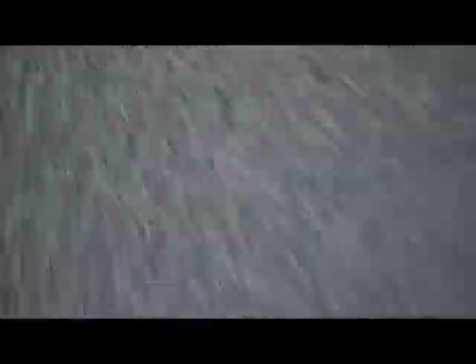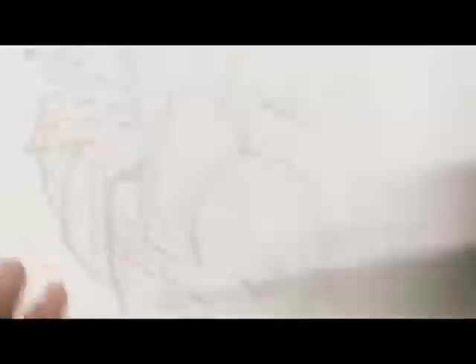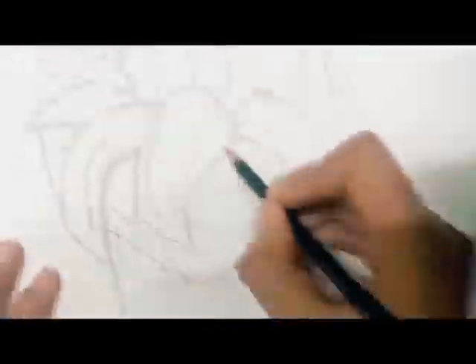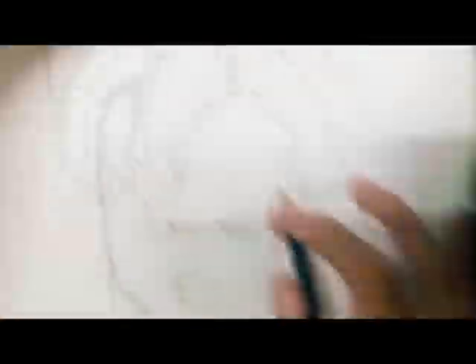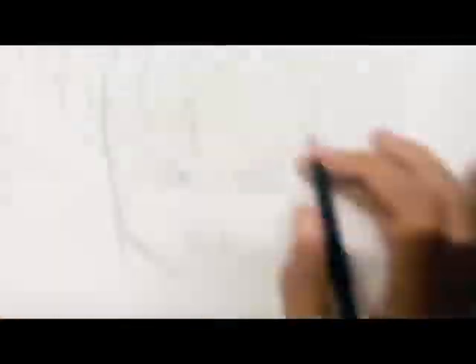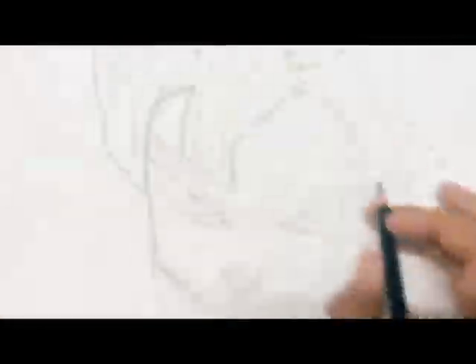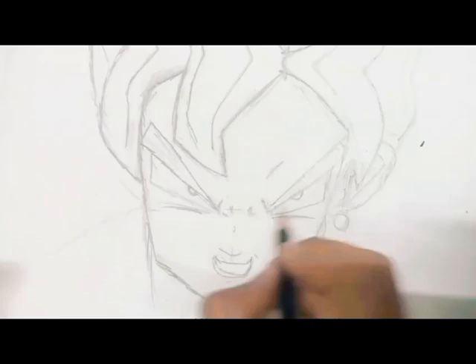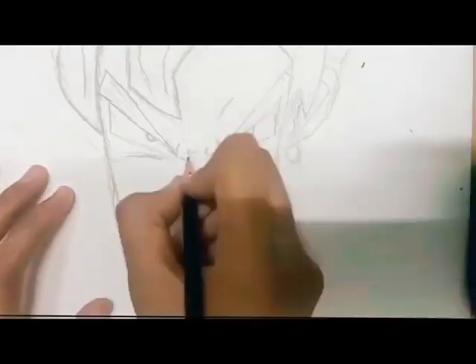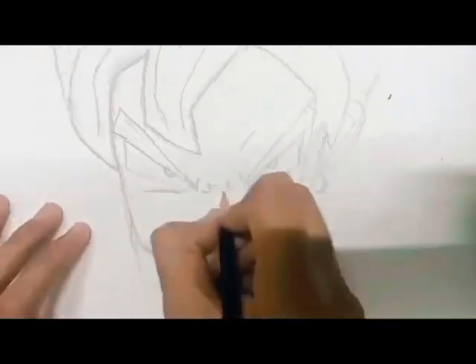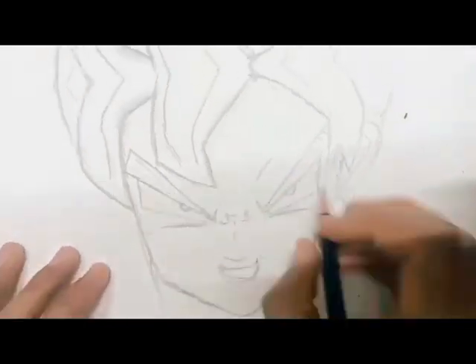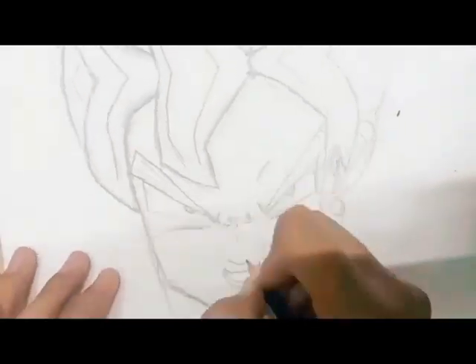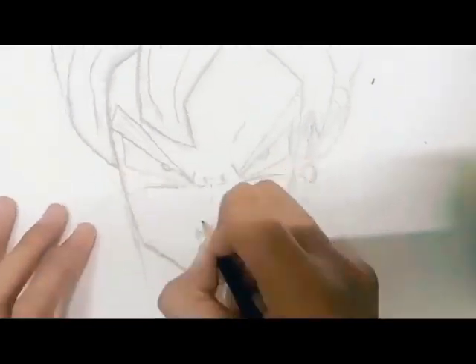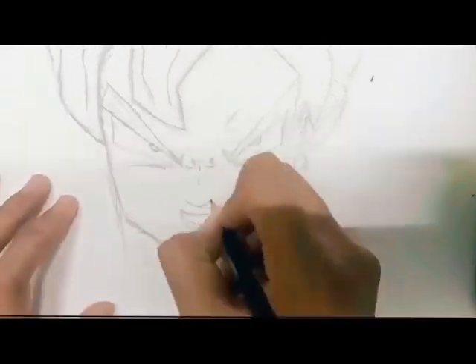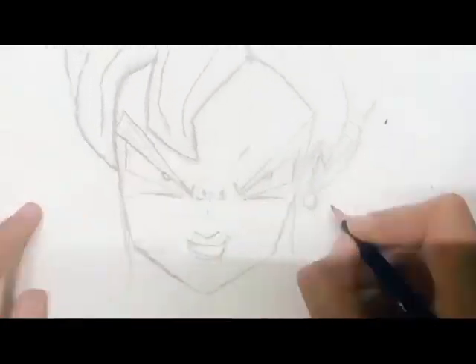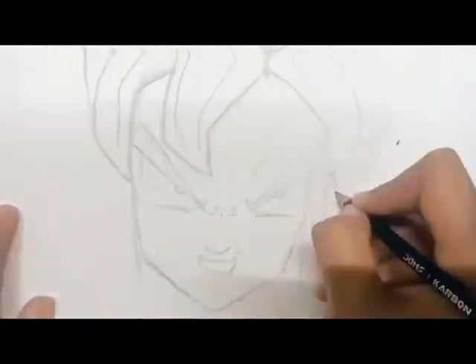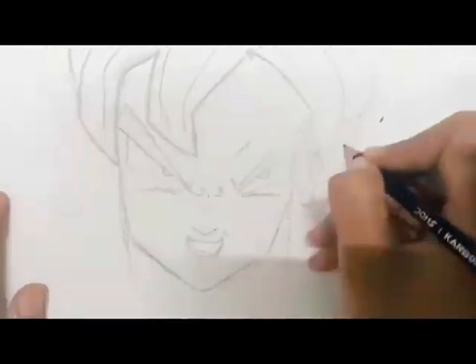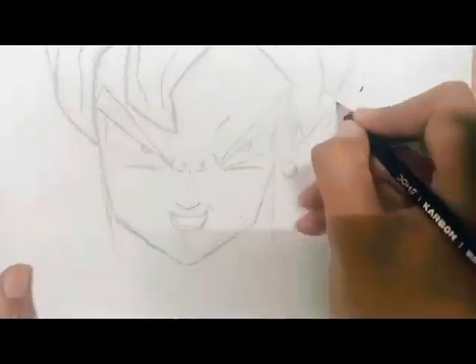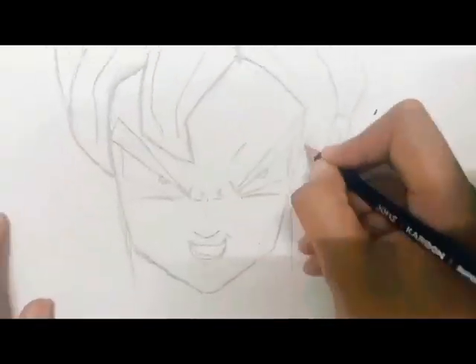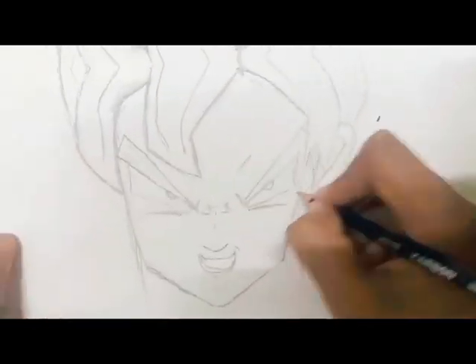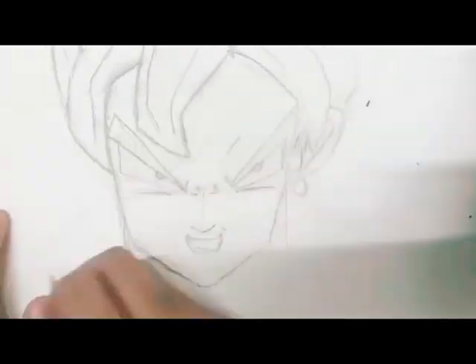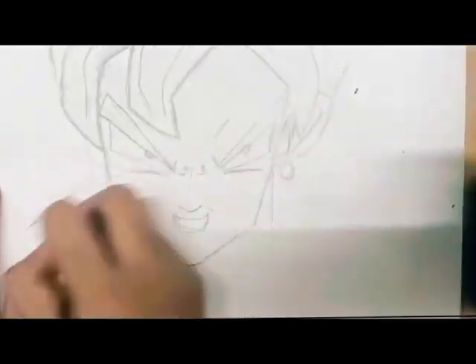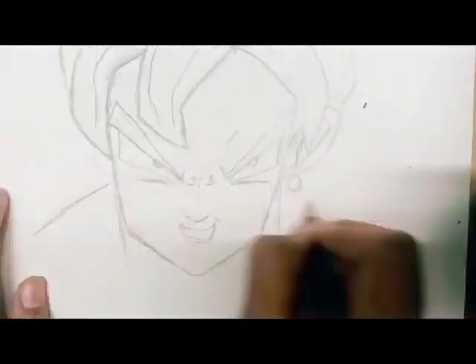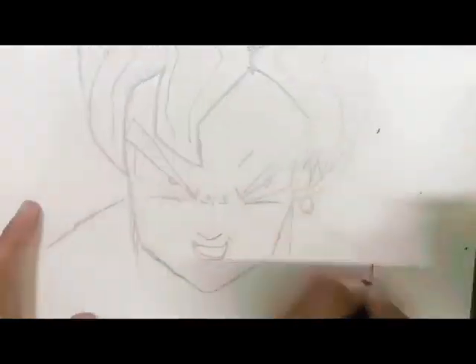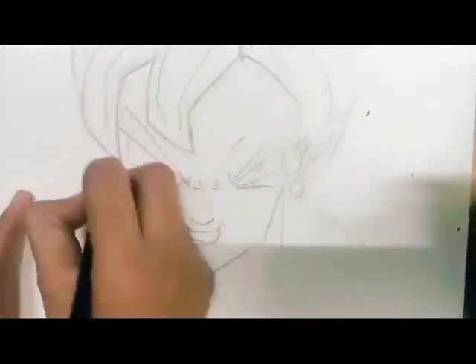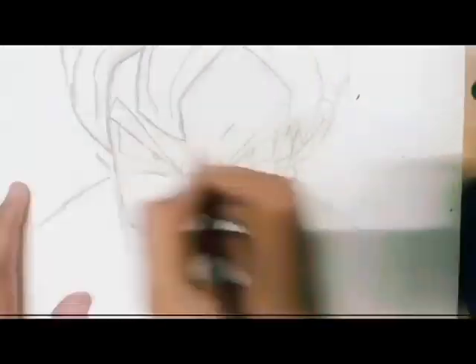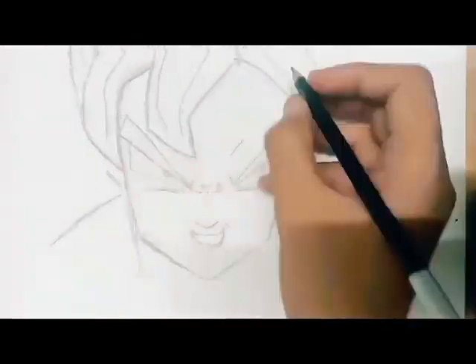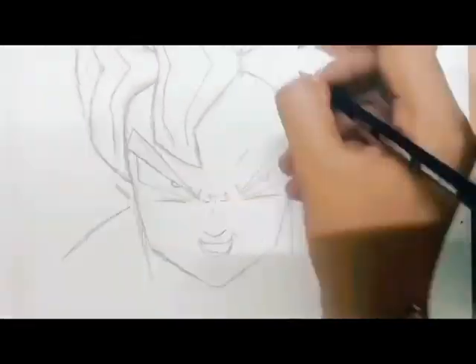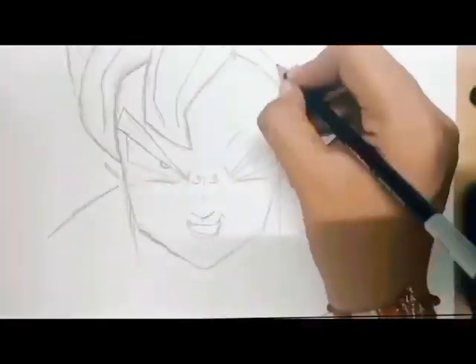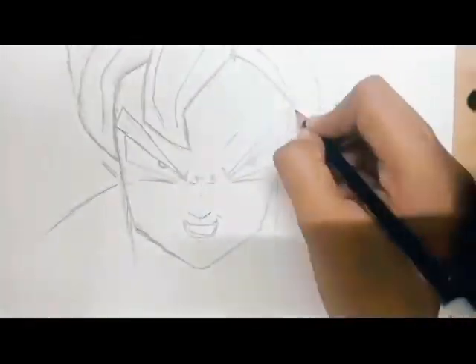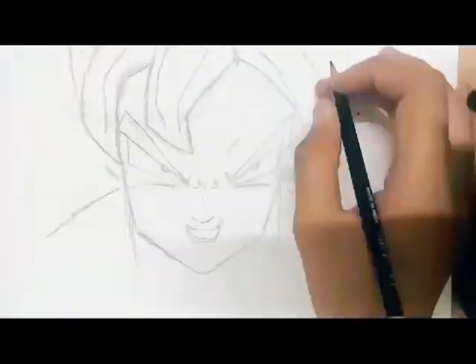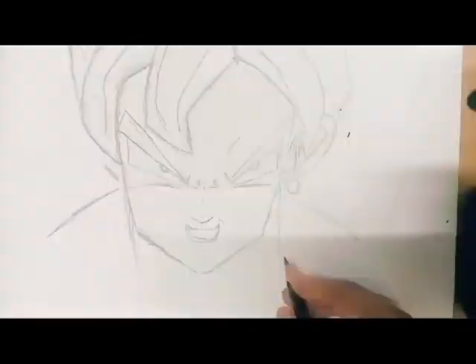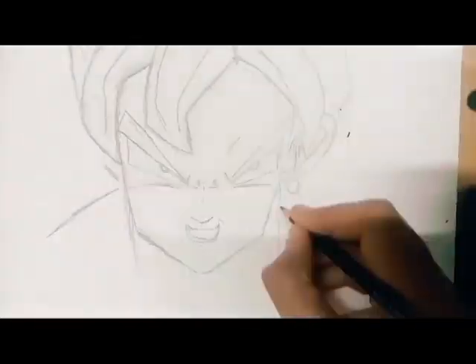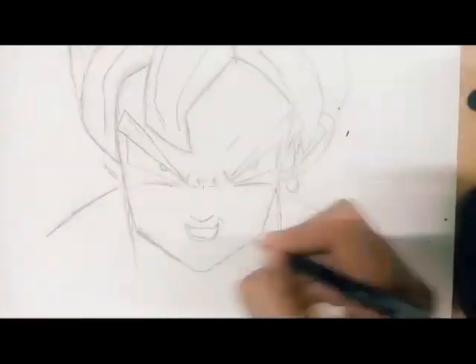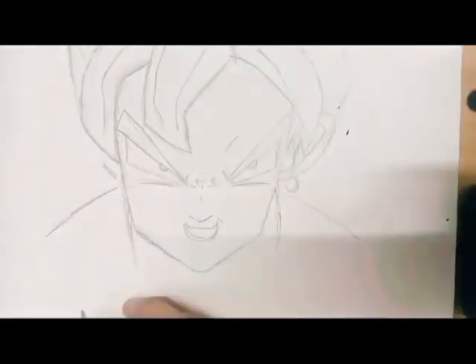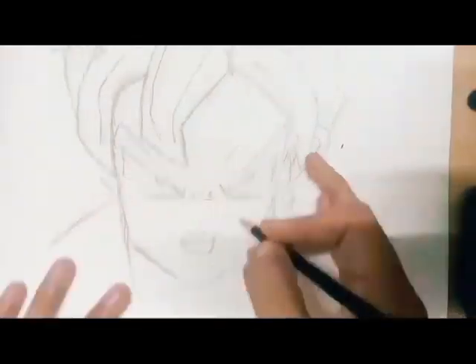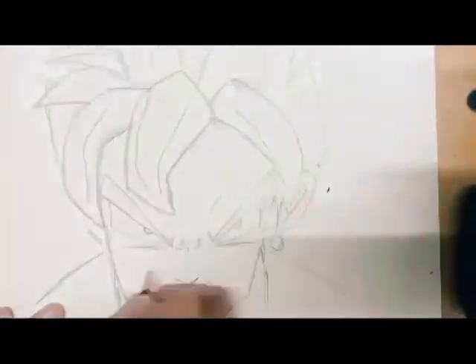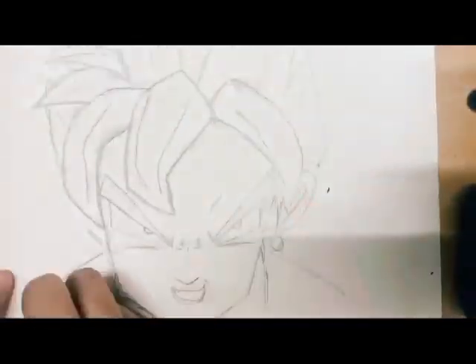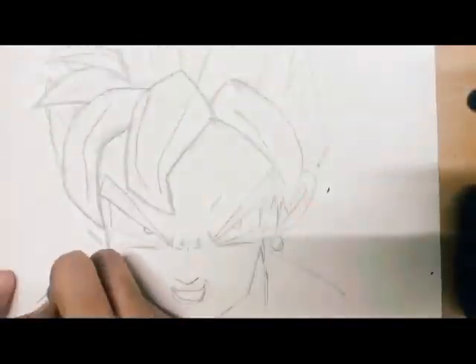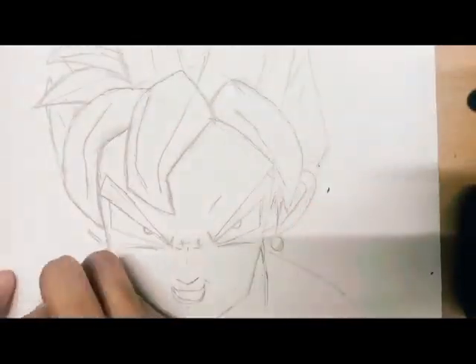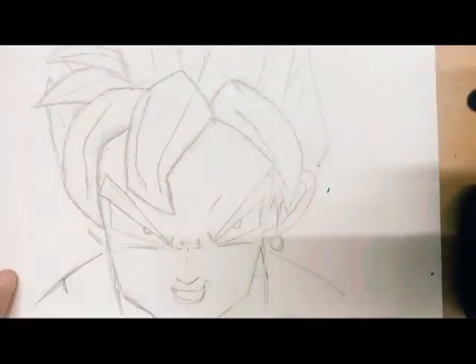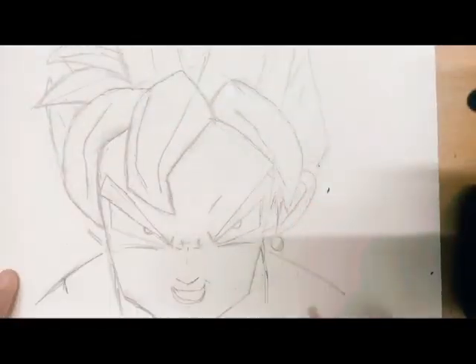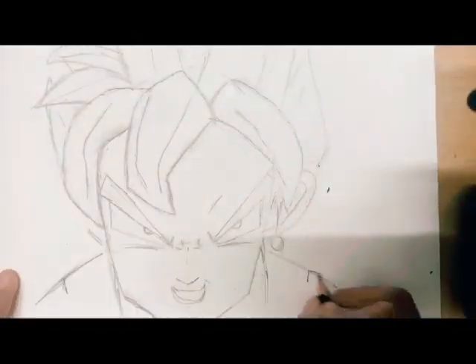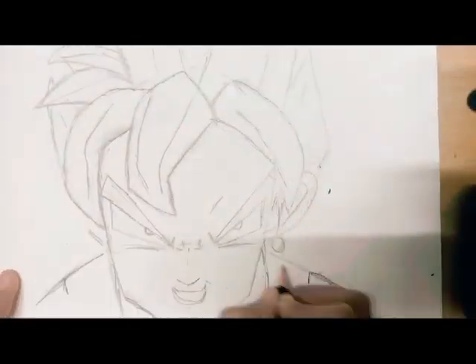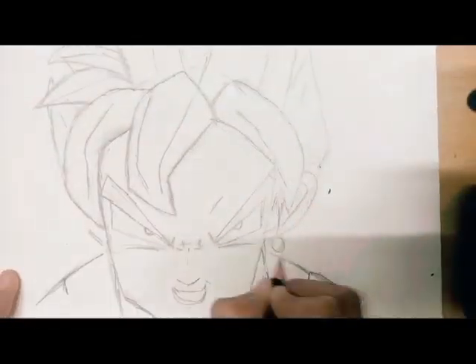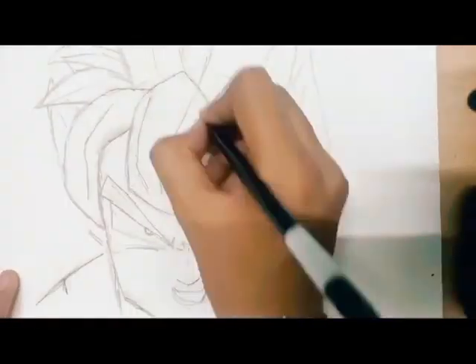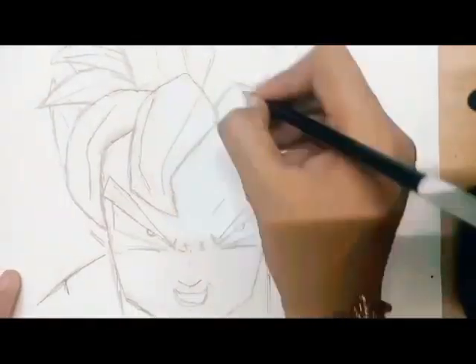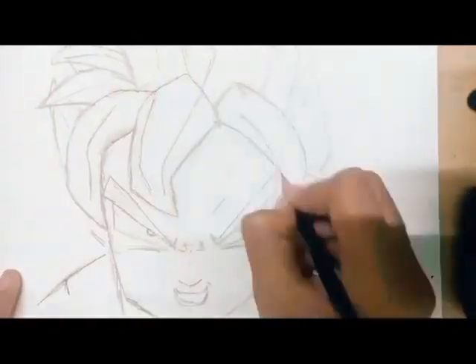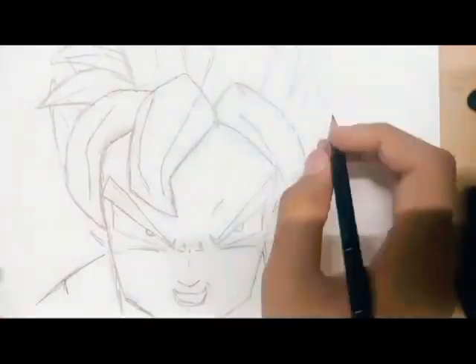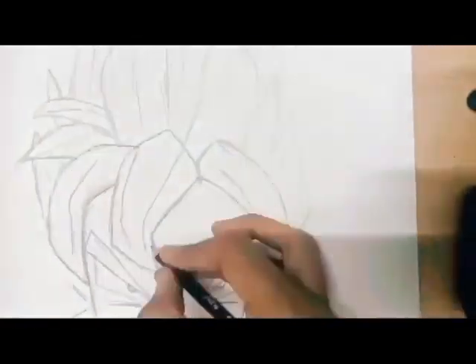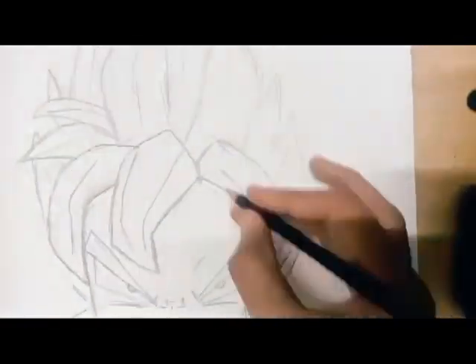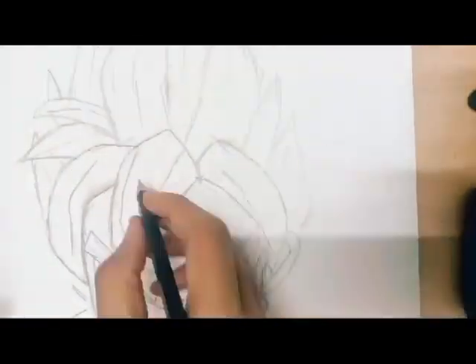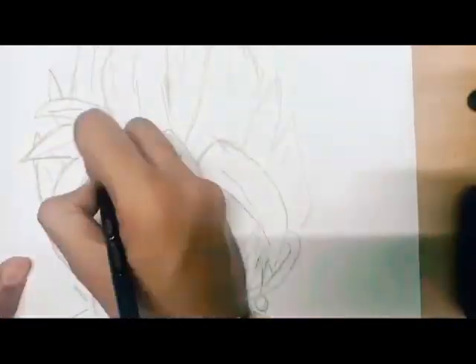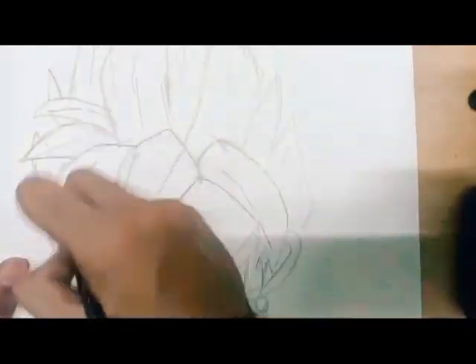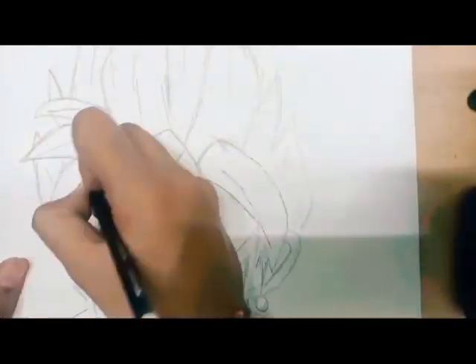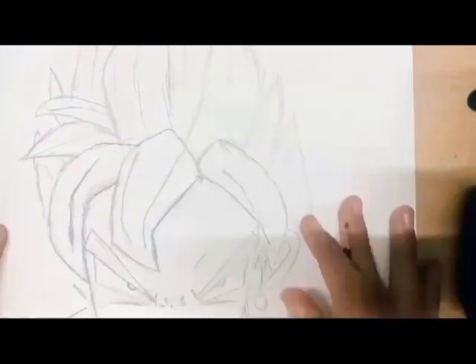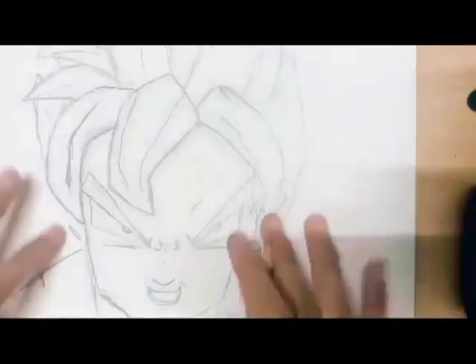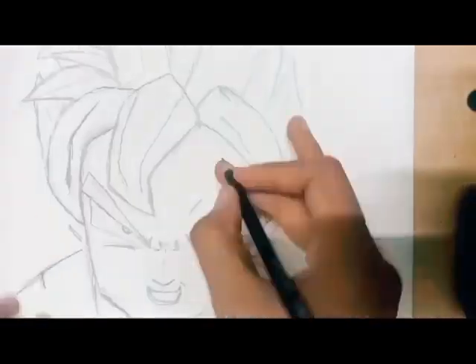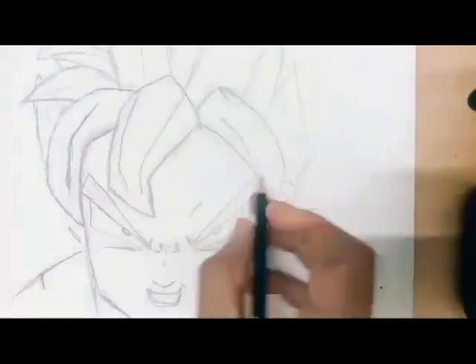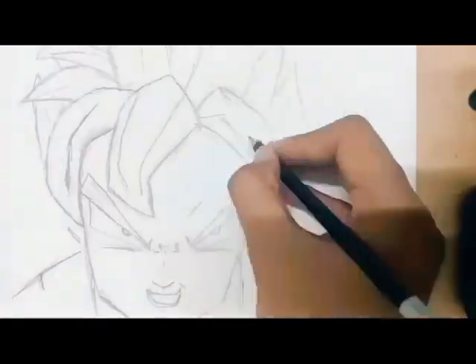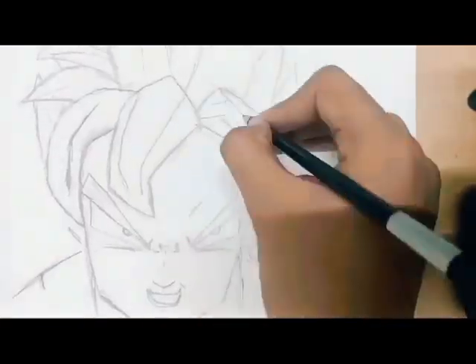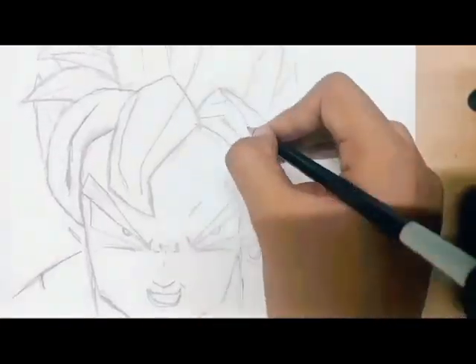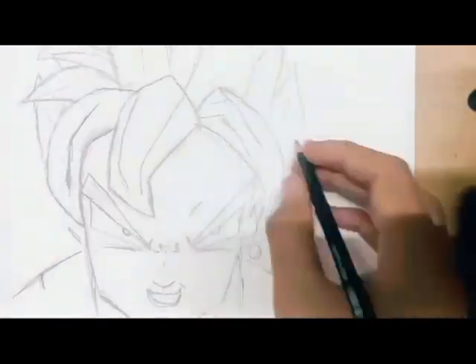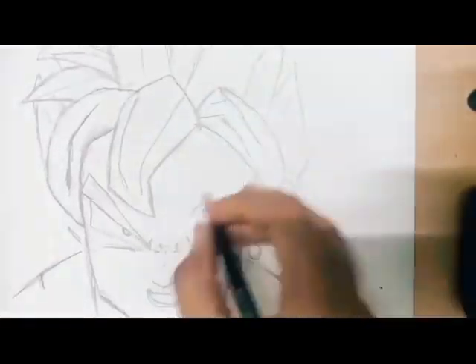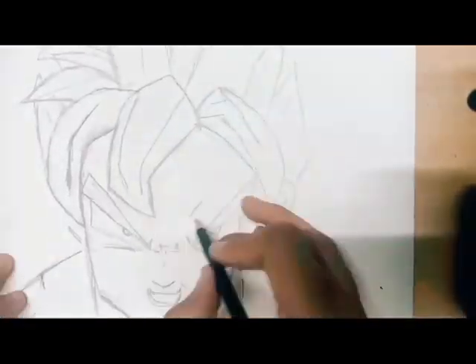So now guys, I'll start with some shading so that my sketch looks more attractive.